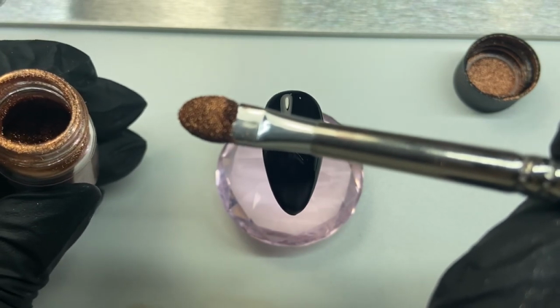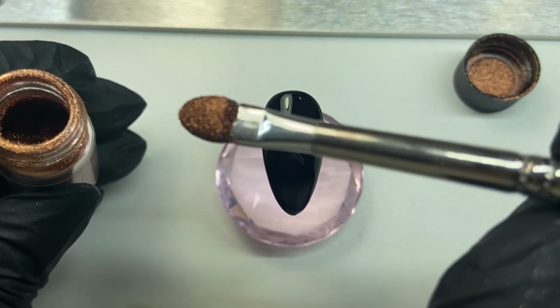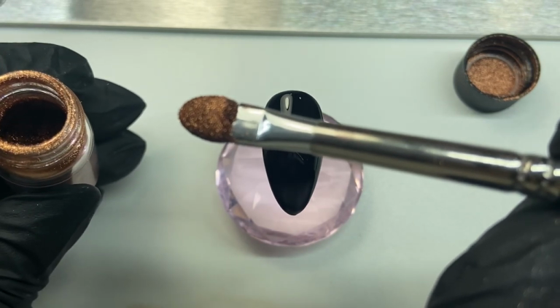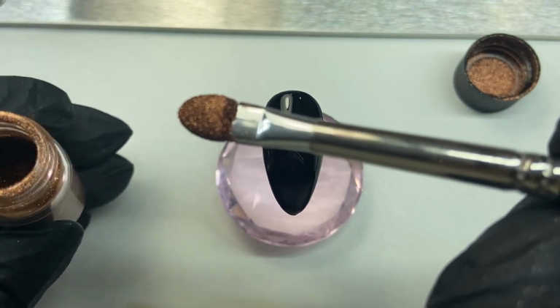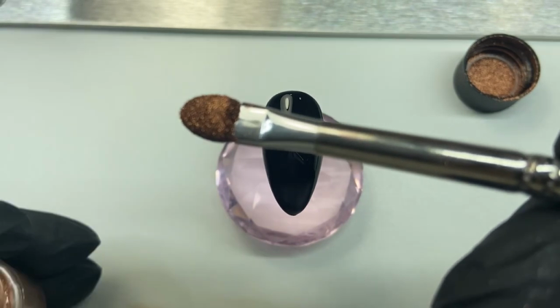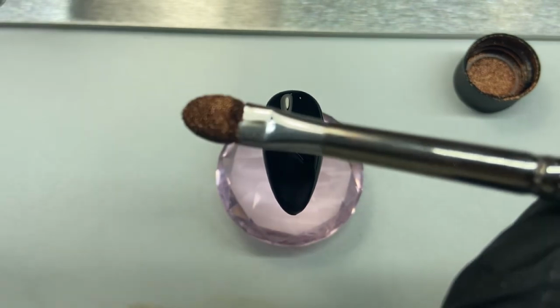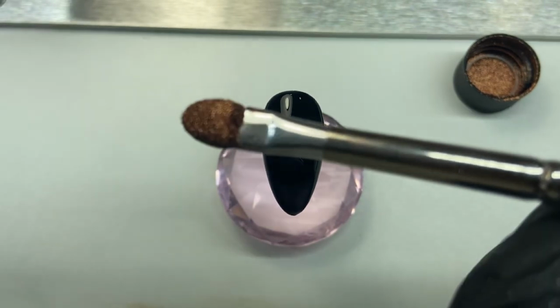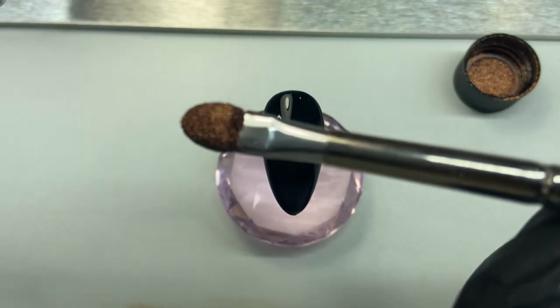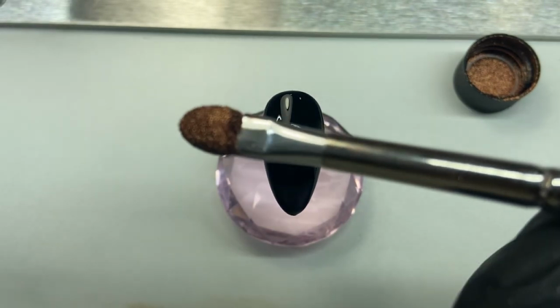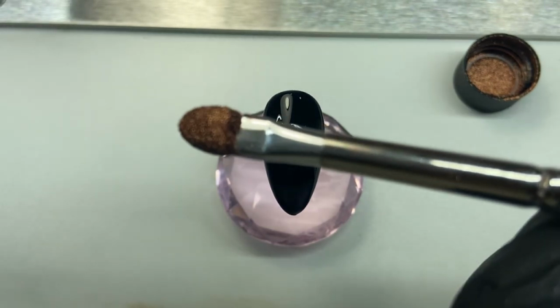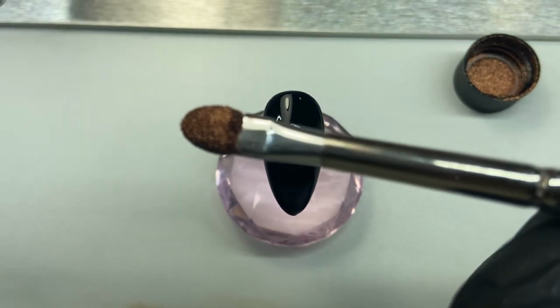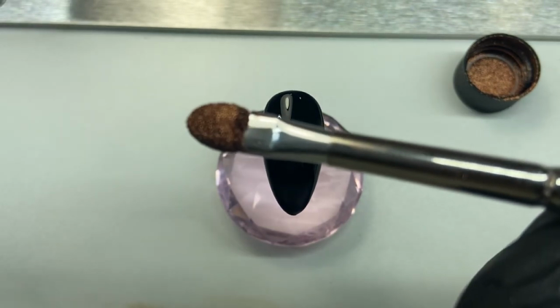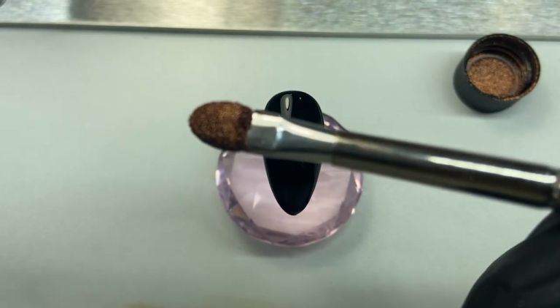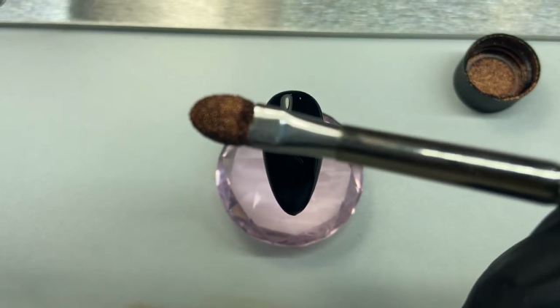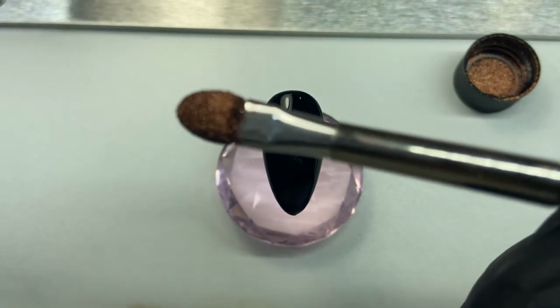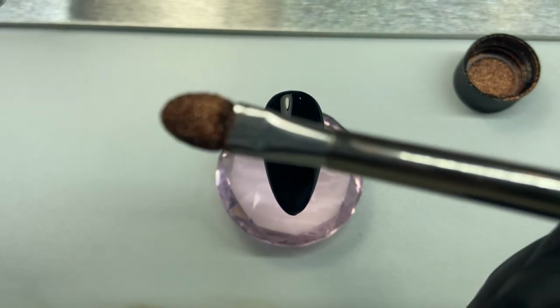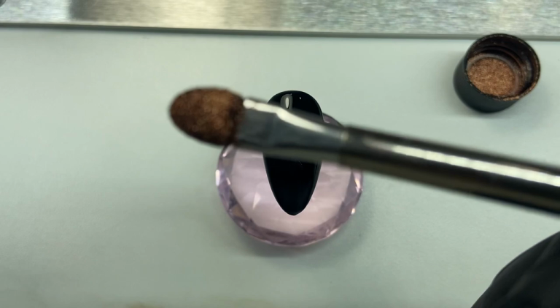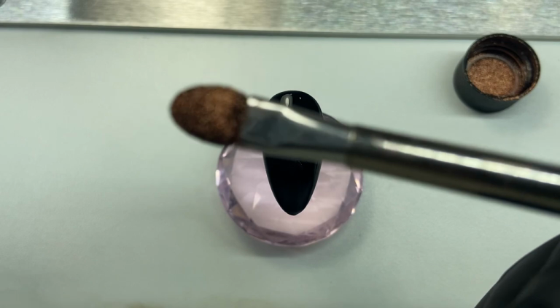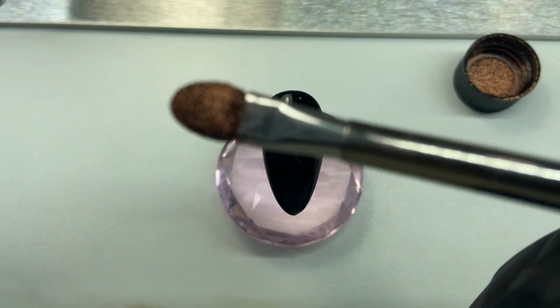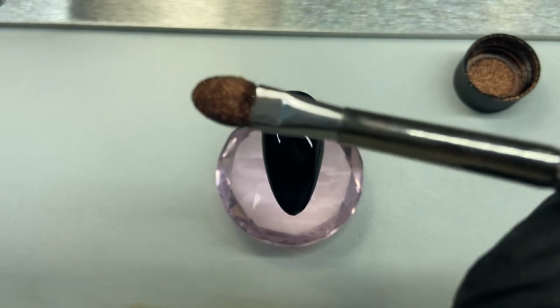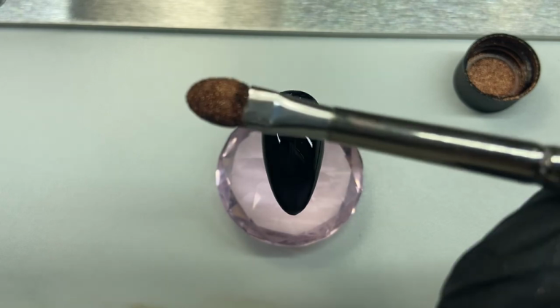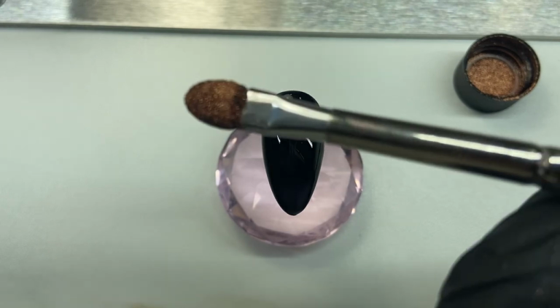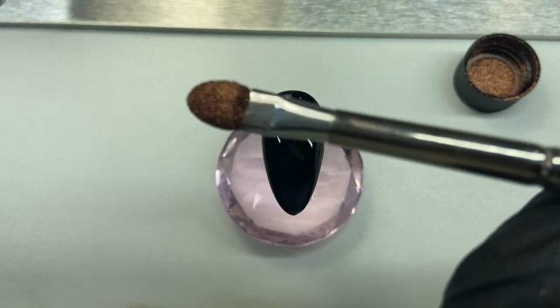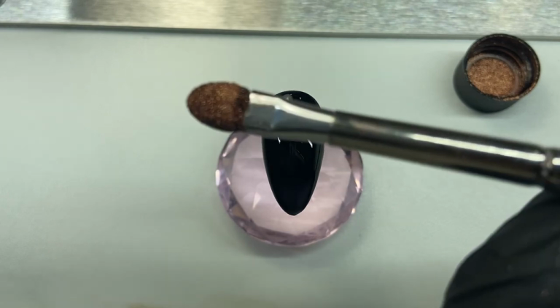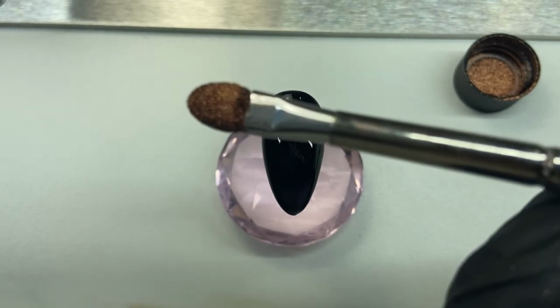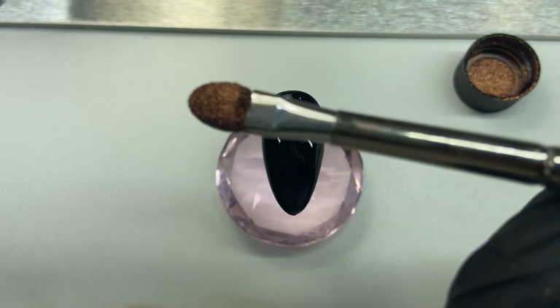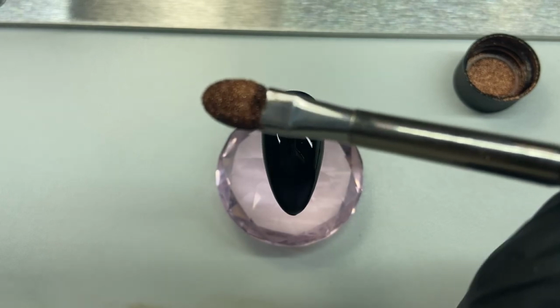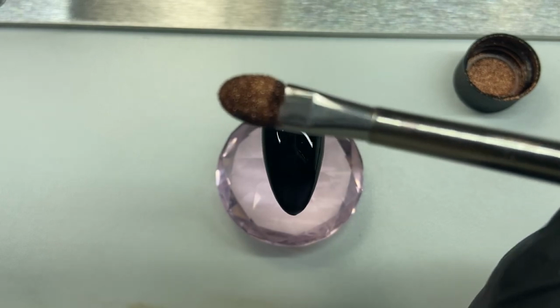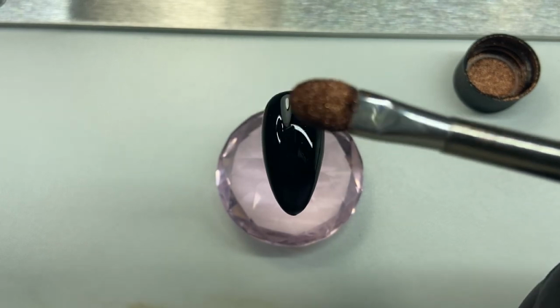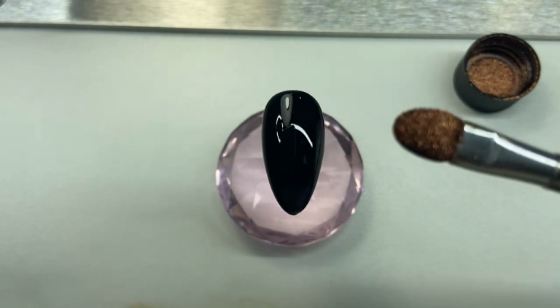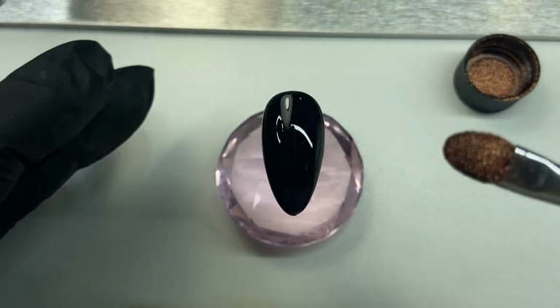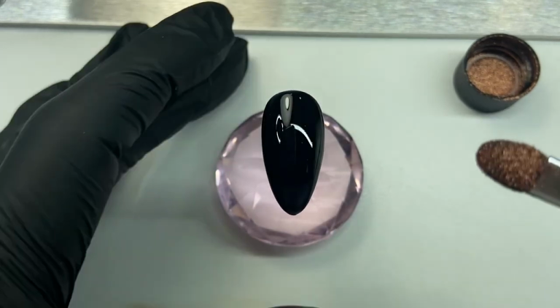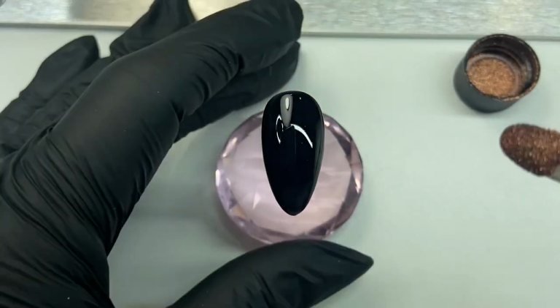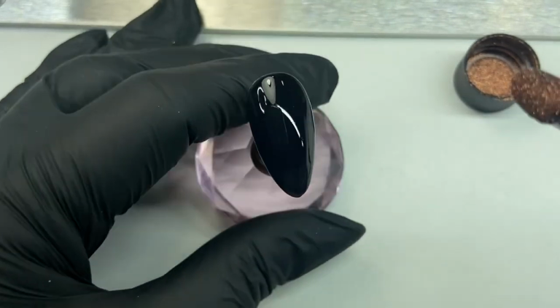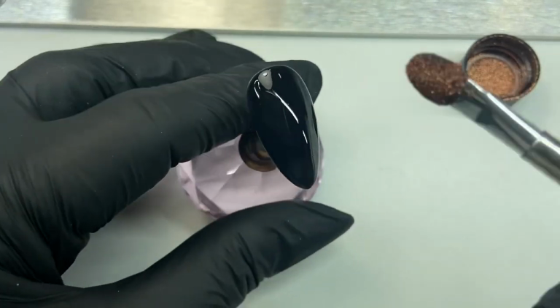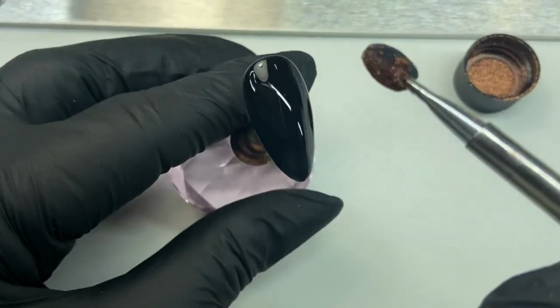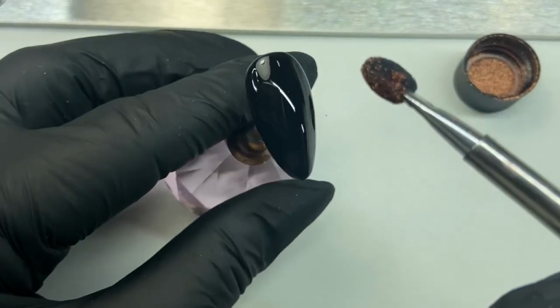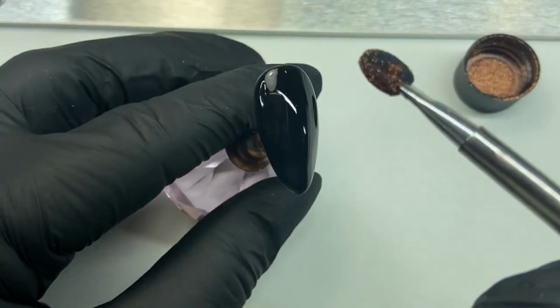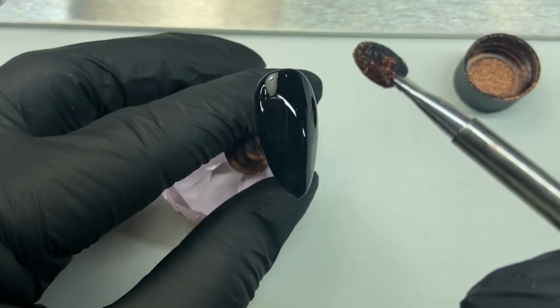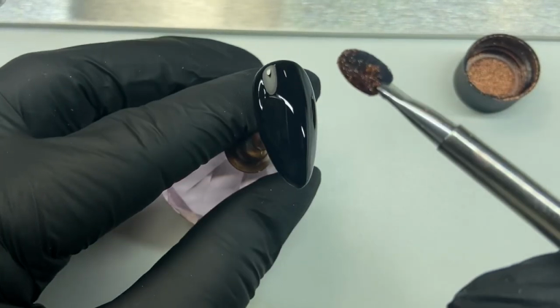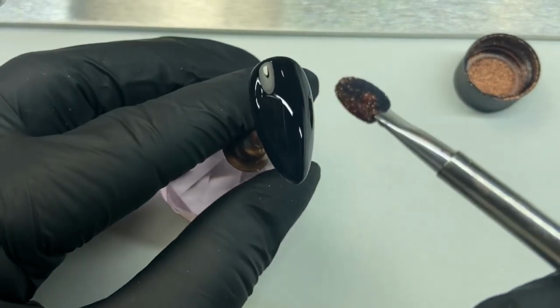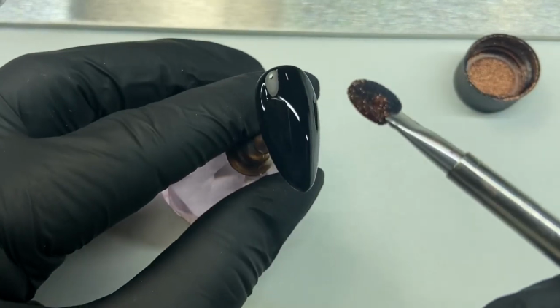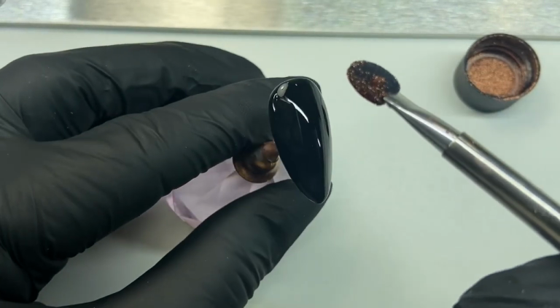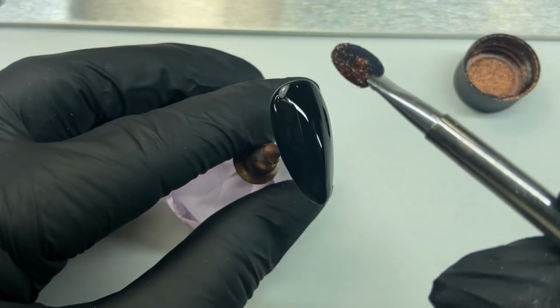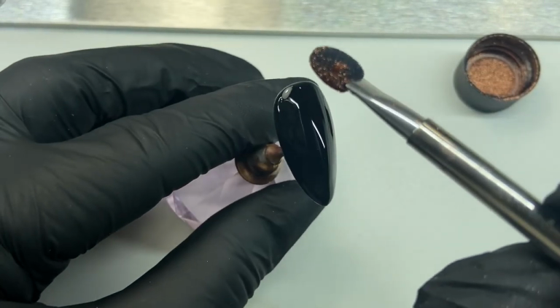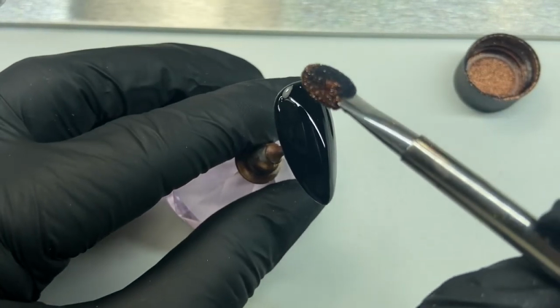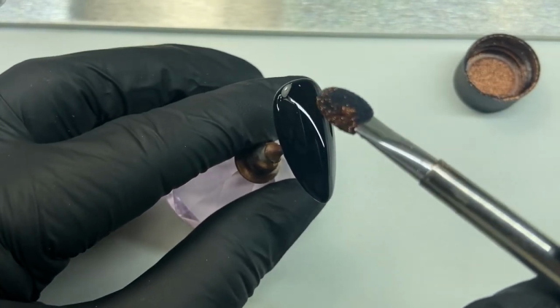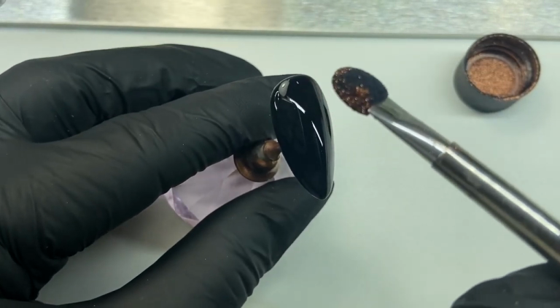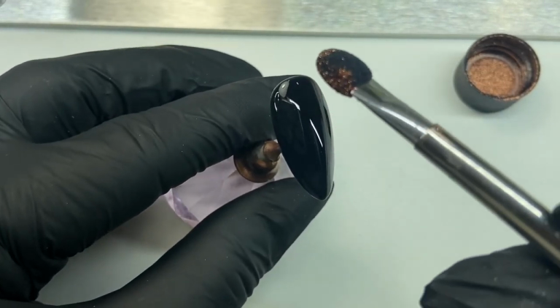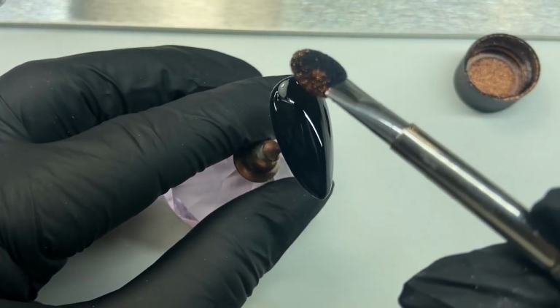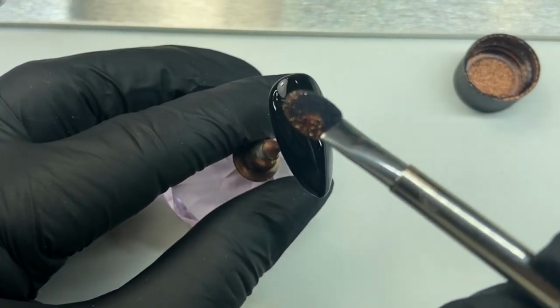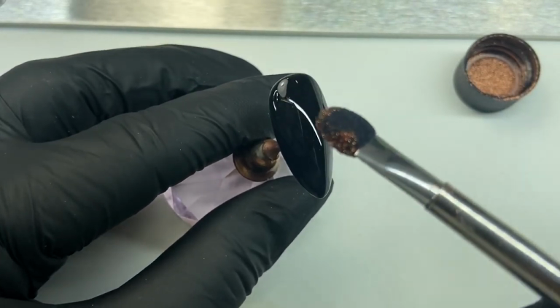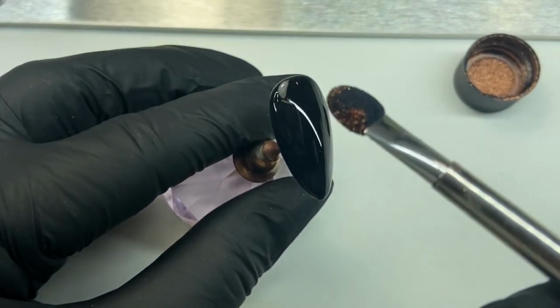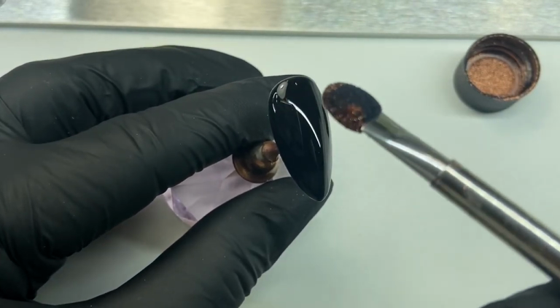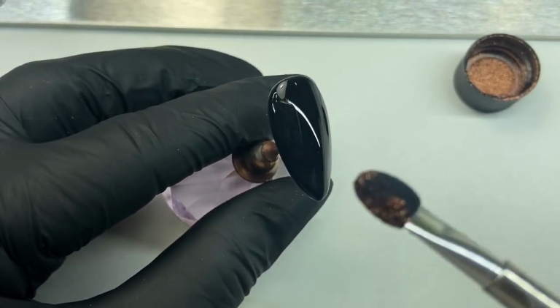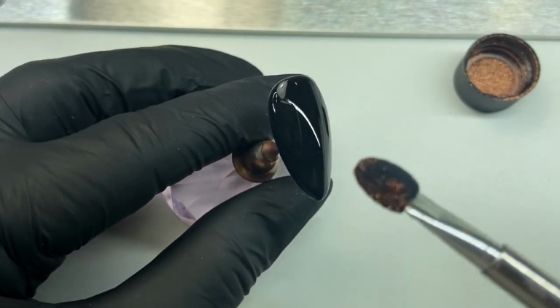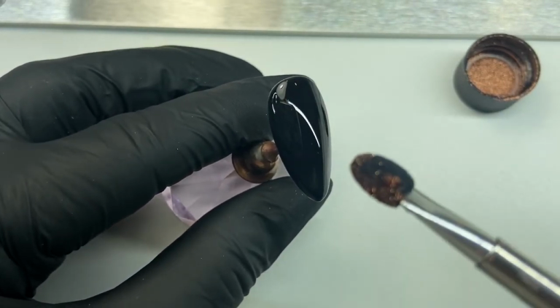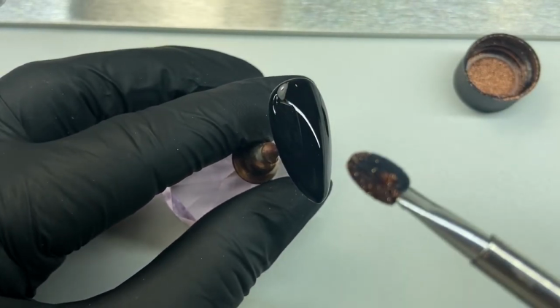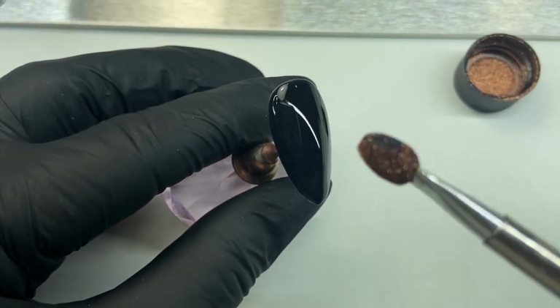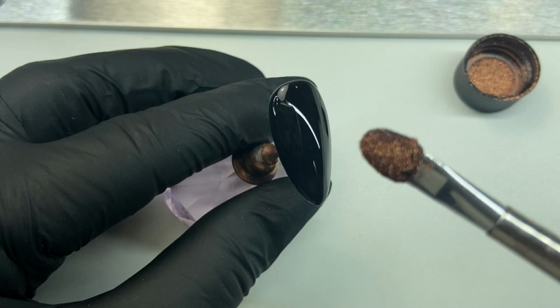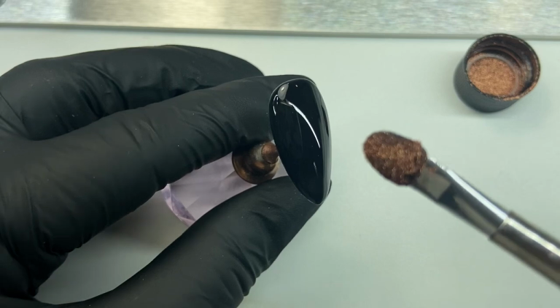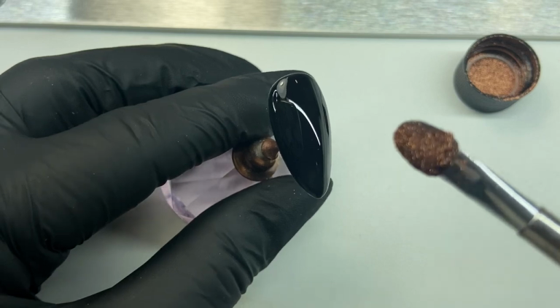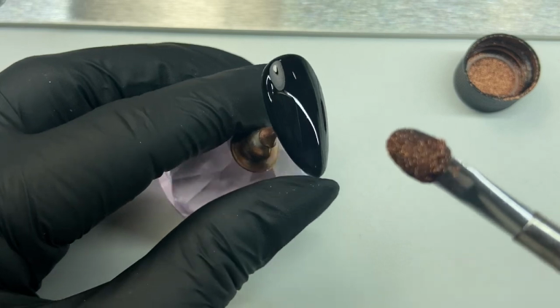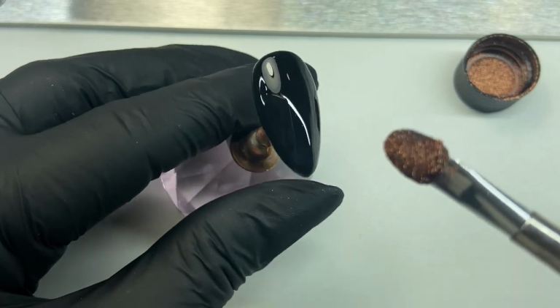Once we've got the chrome powder on the chrome tool, we're then going to do nice circular motions over the entire nail with this product.